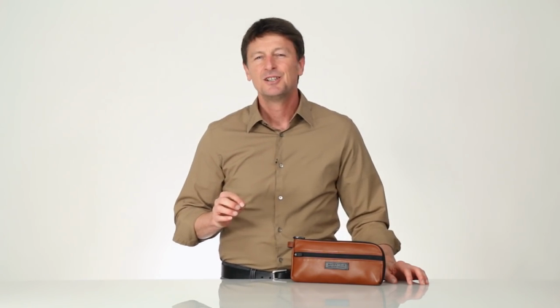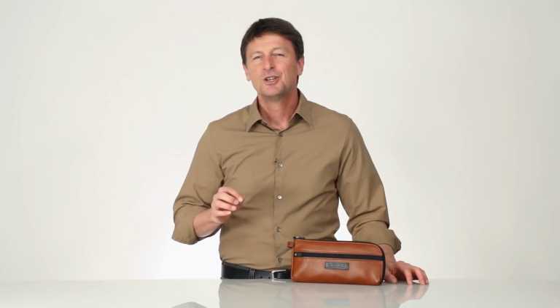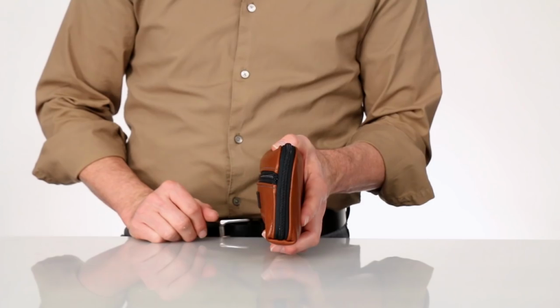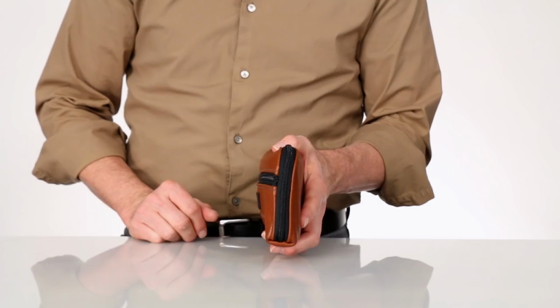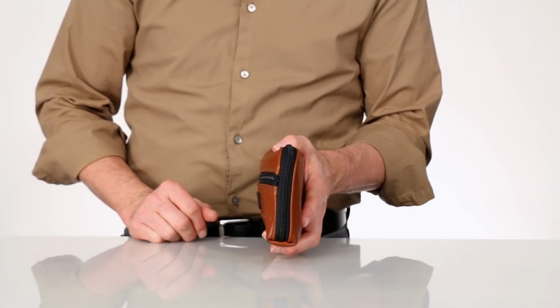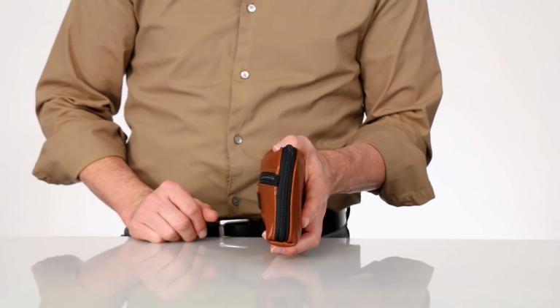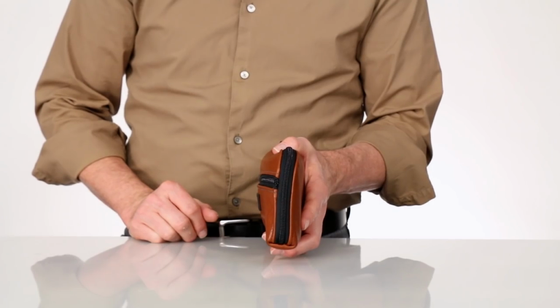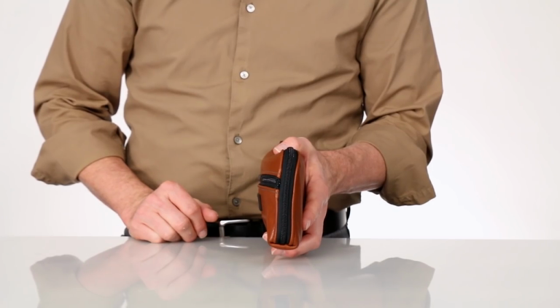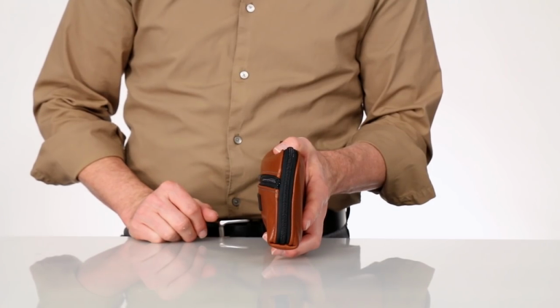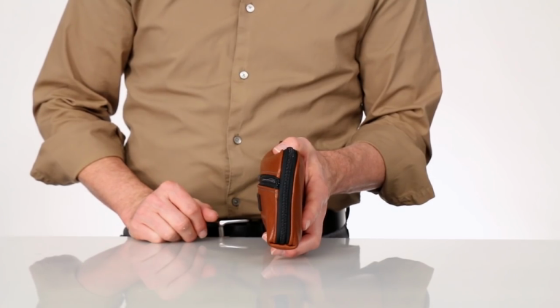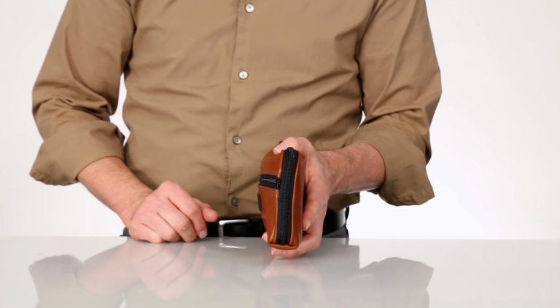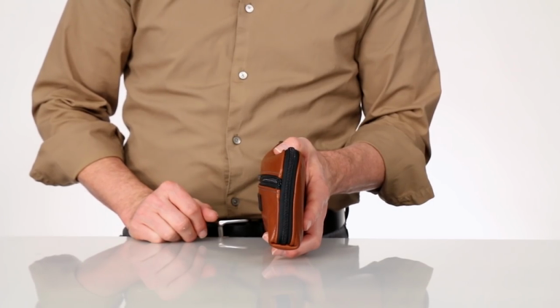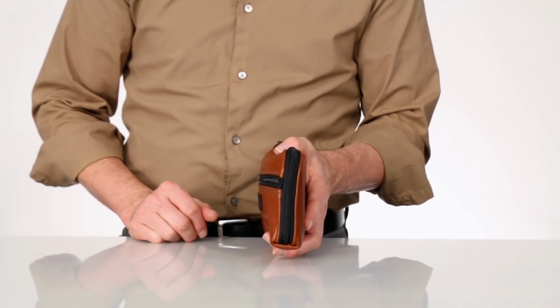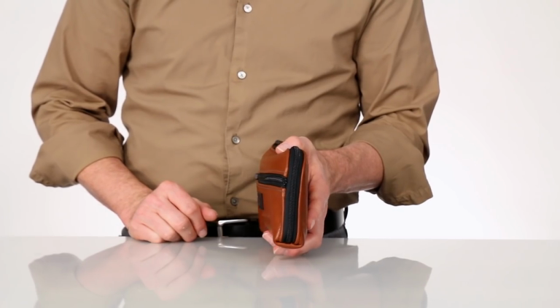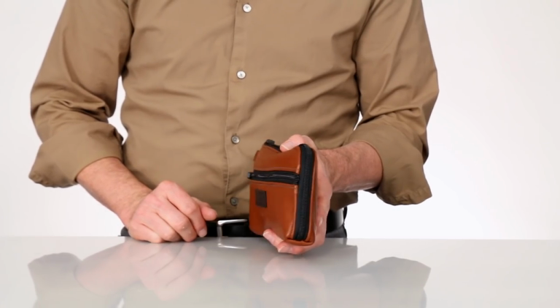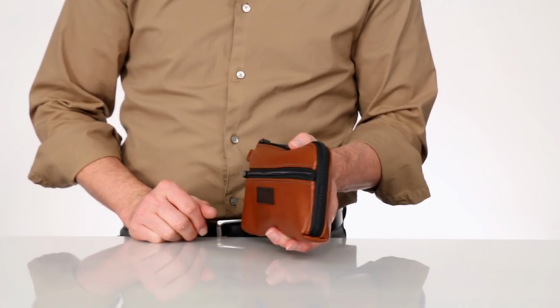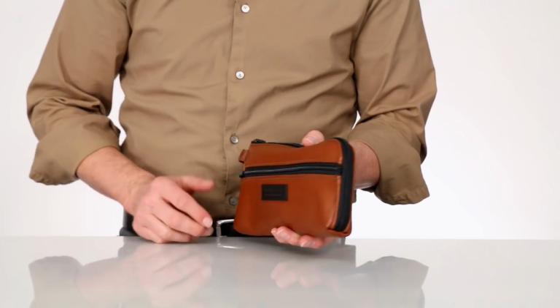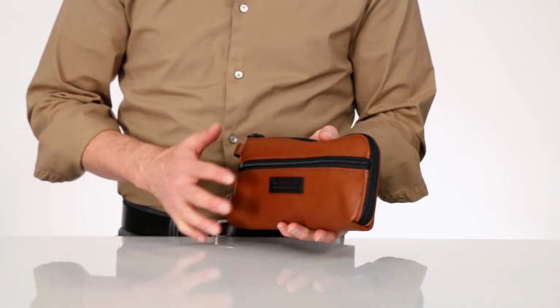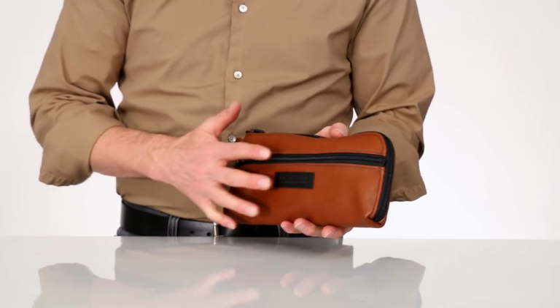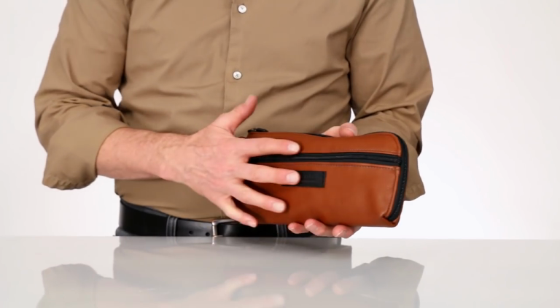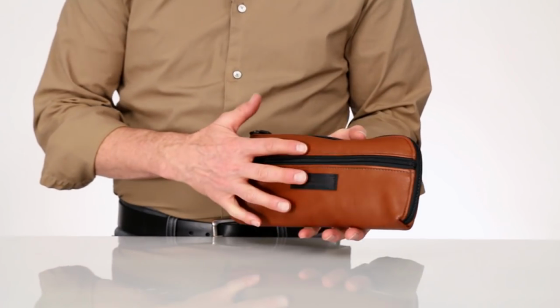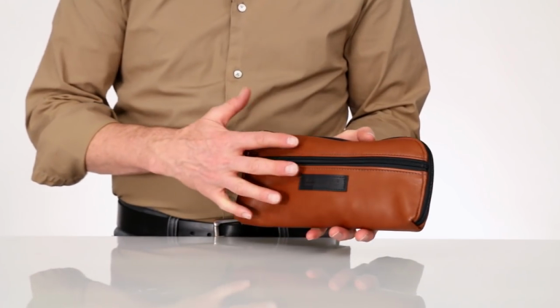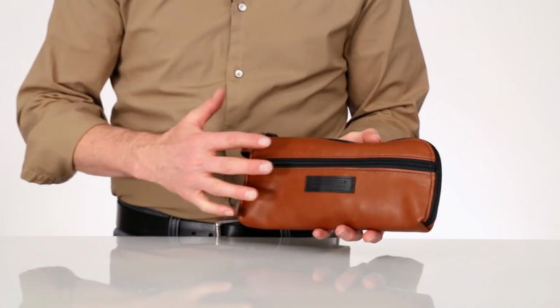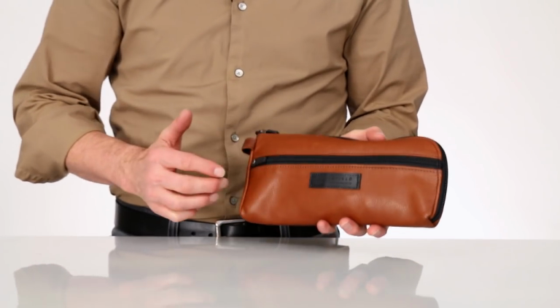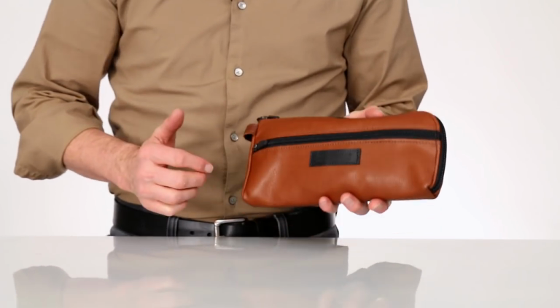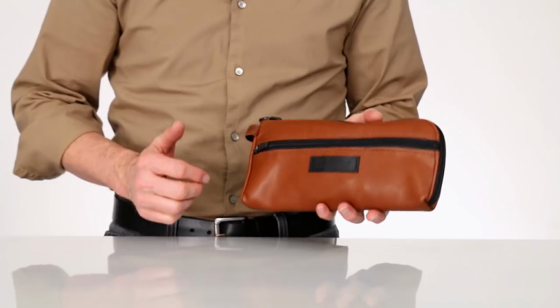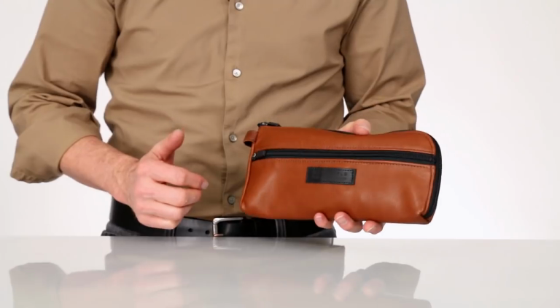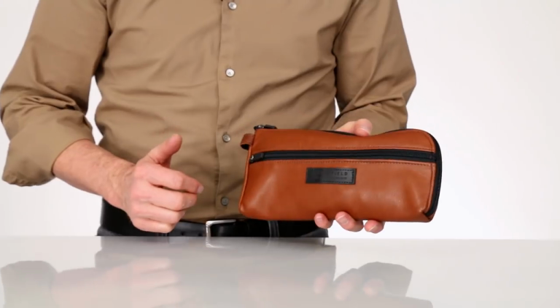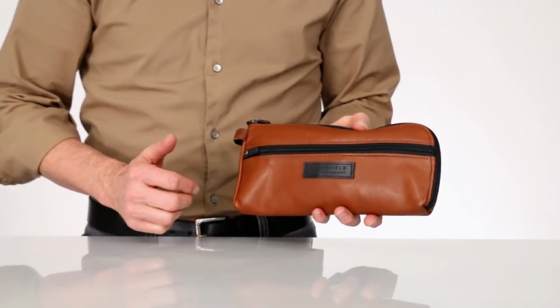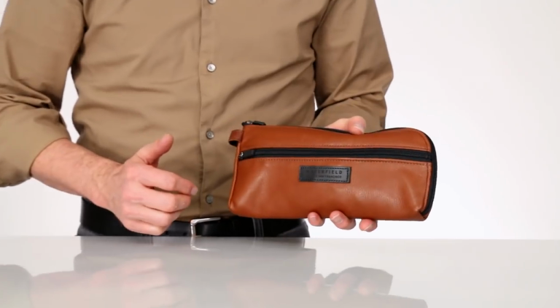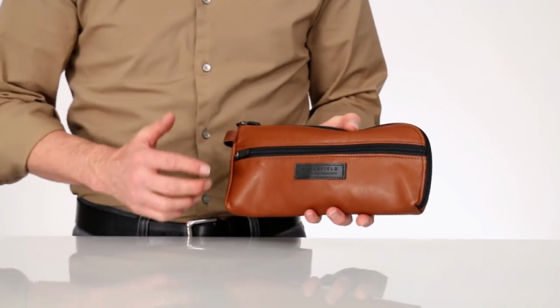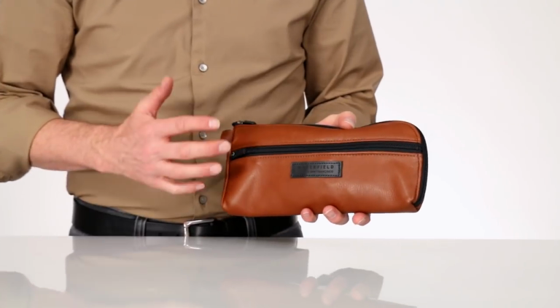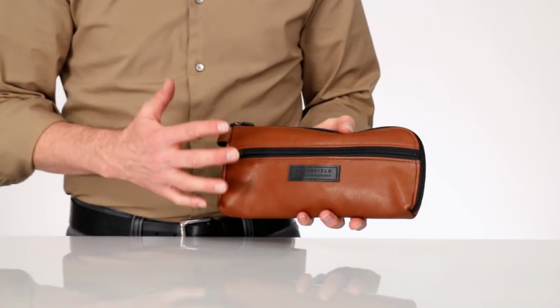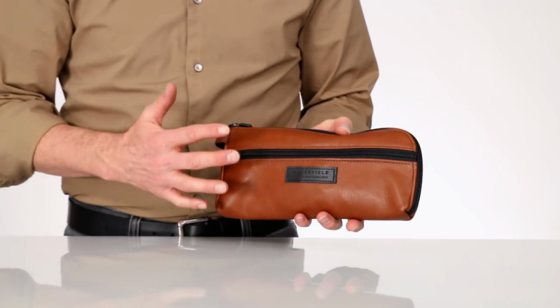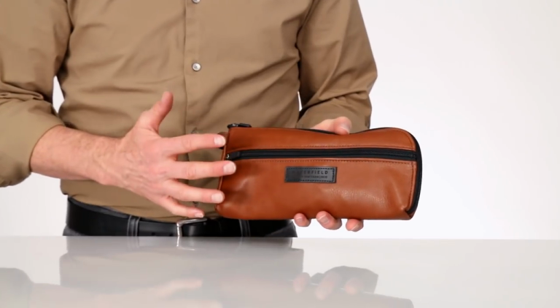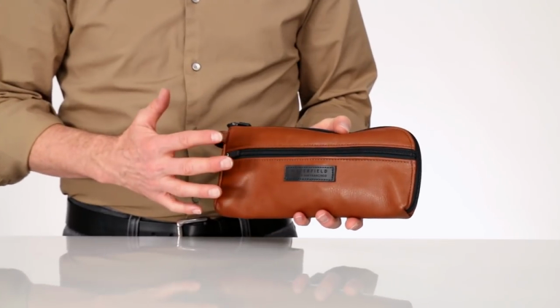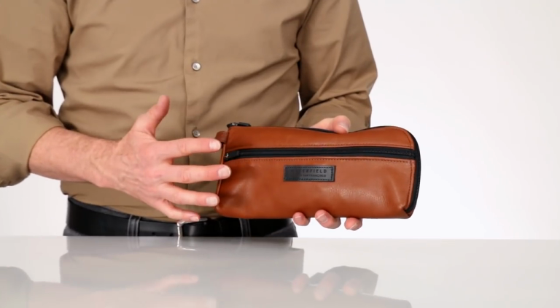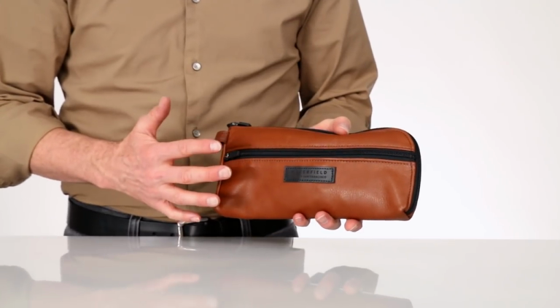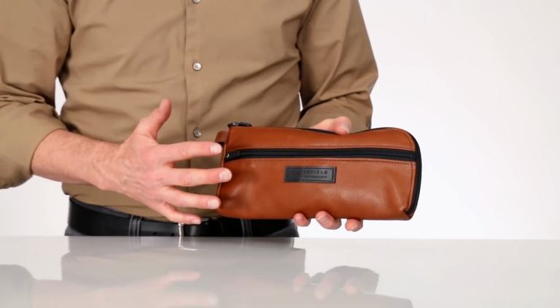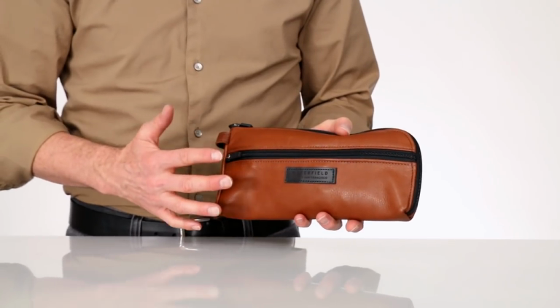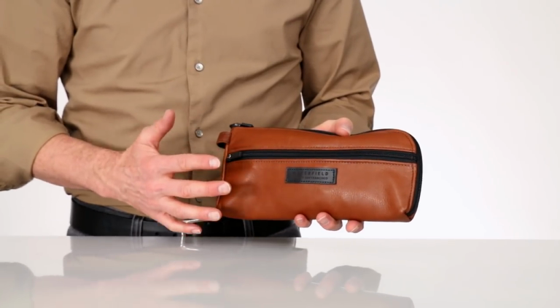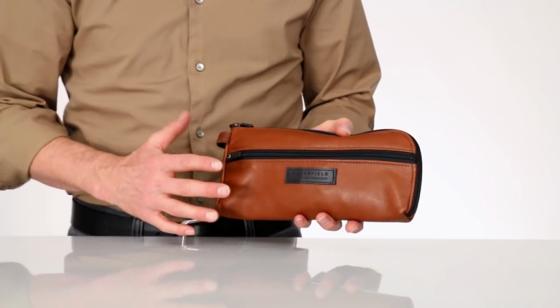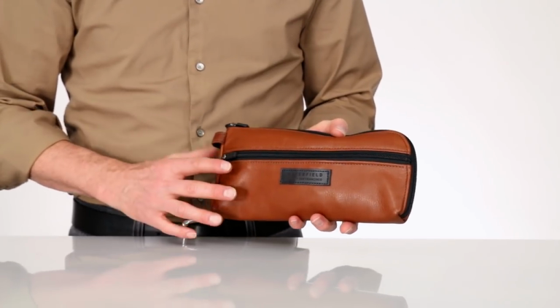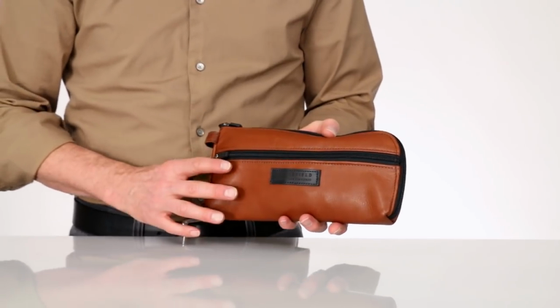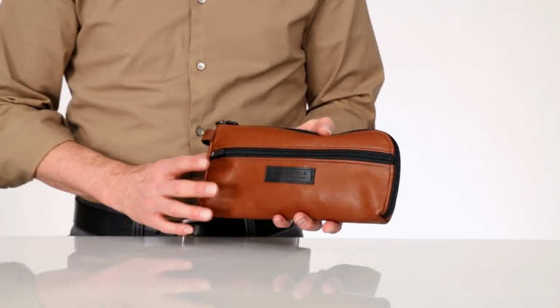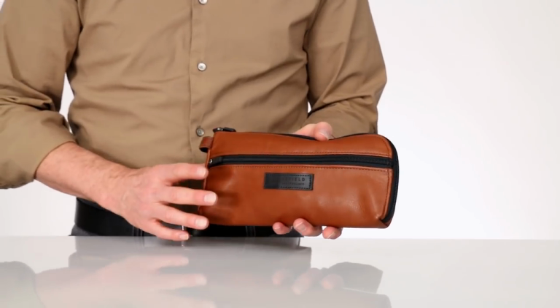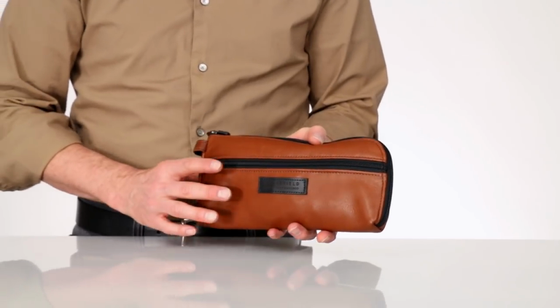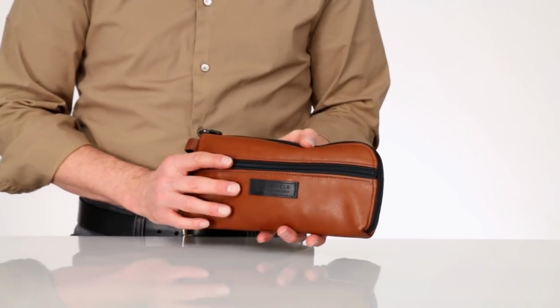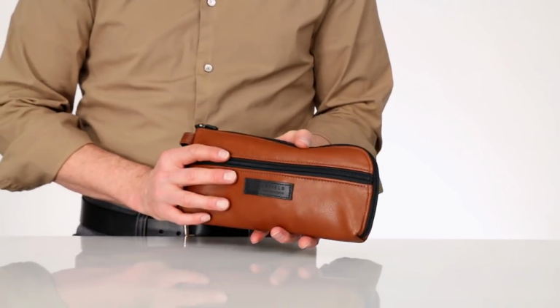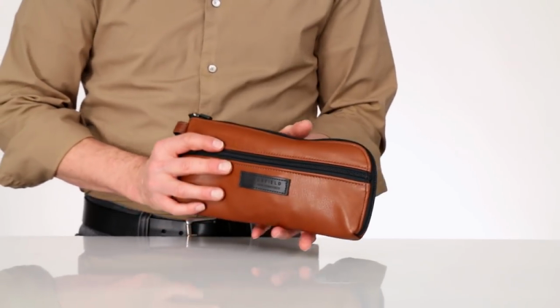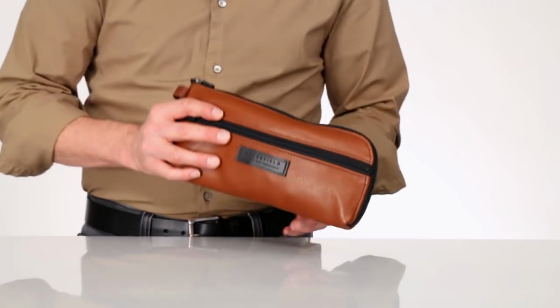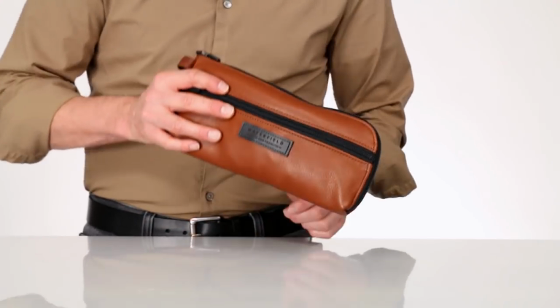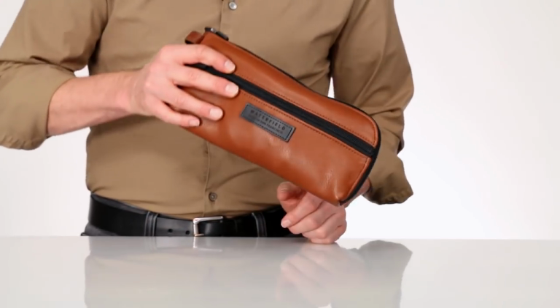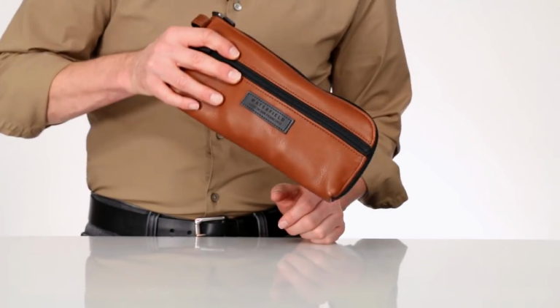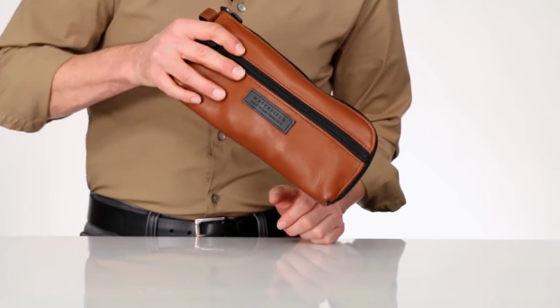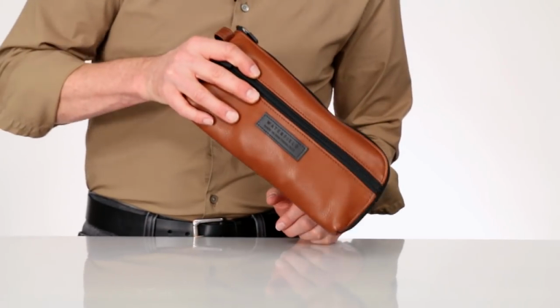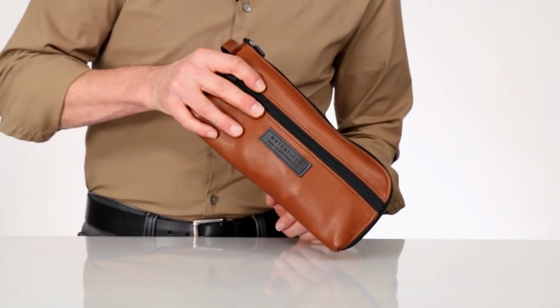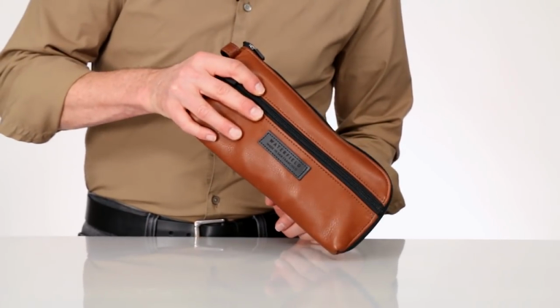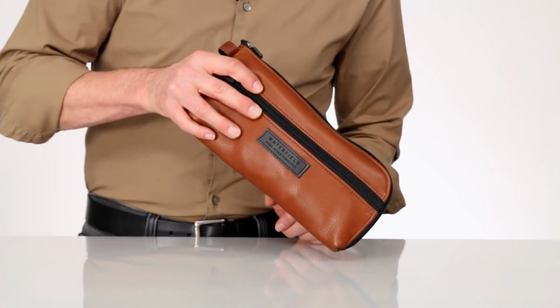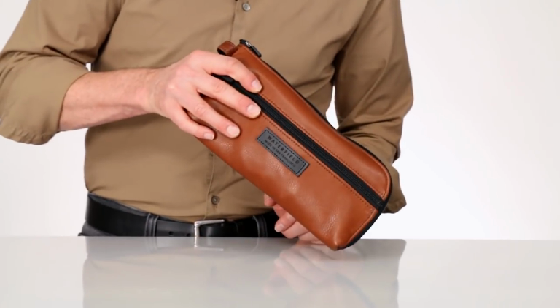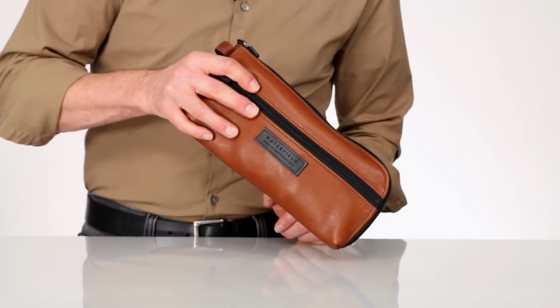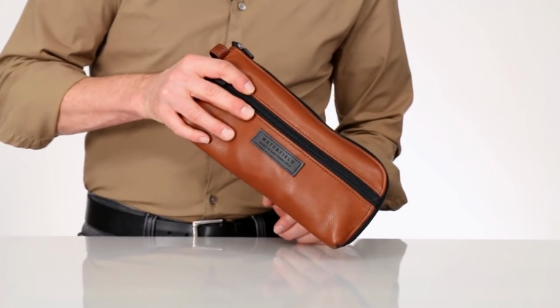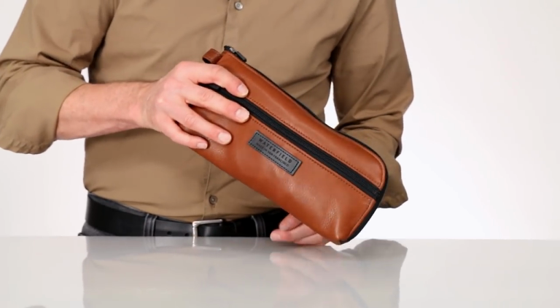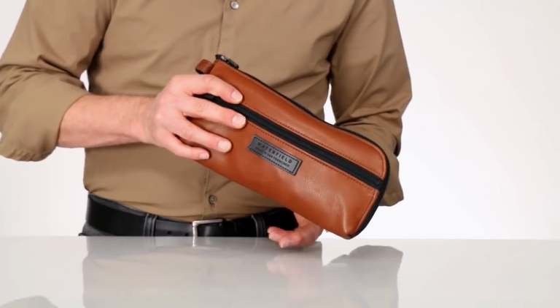What I love about the pouch is how convenient and compact it is. It fits easily into another bag or a seat back pocket when I fly.